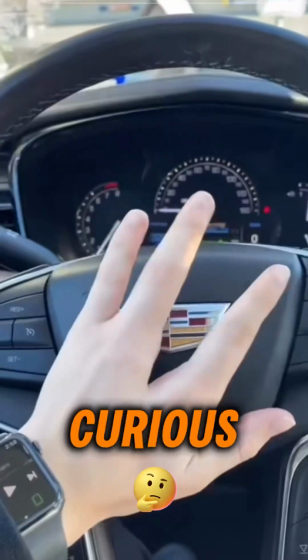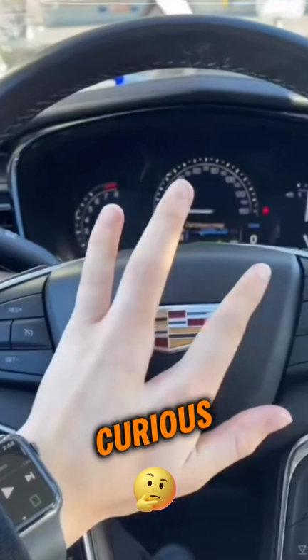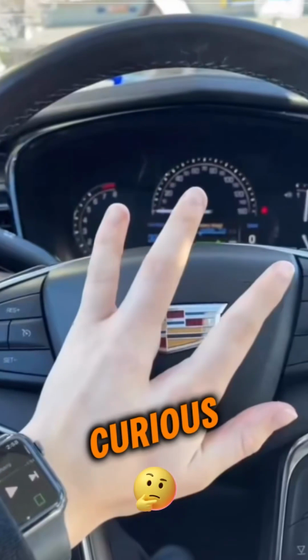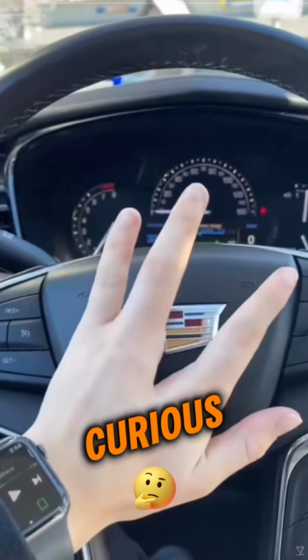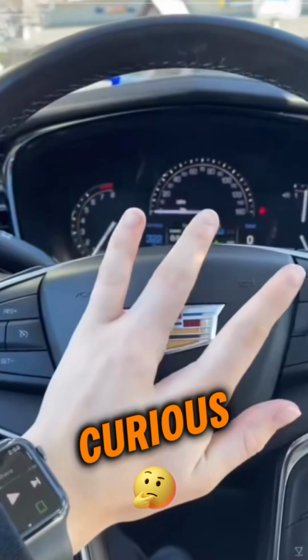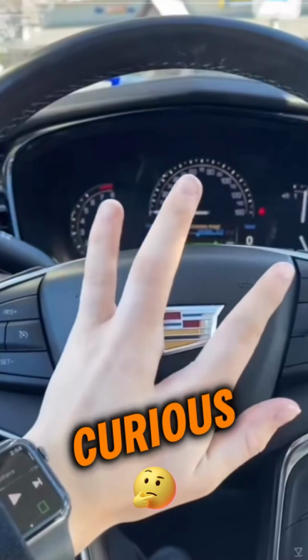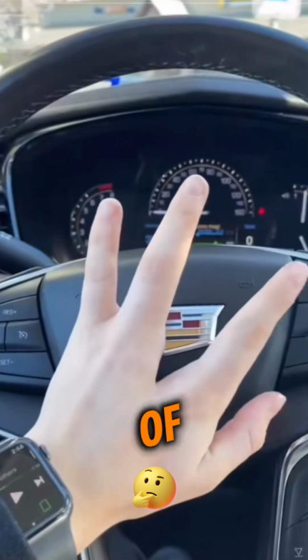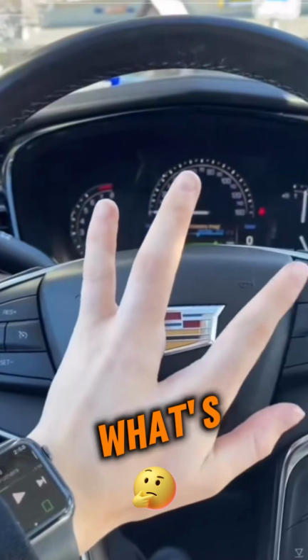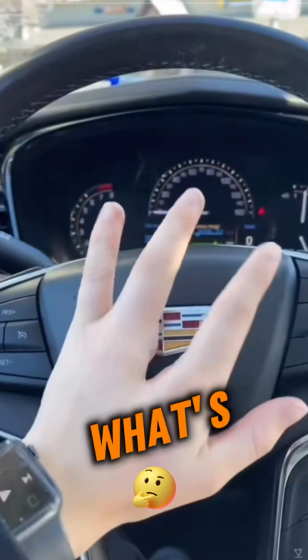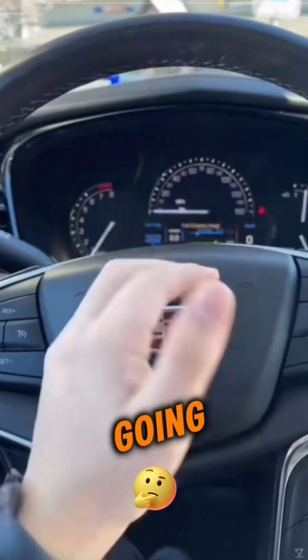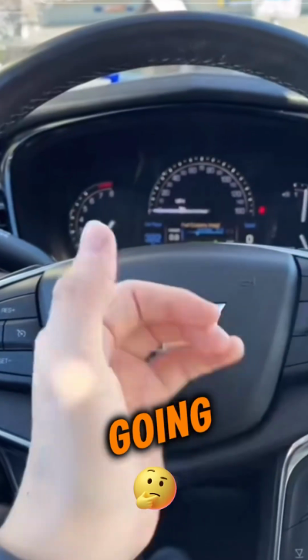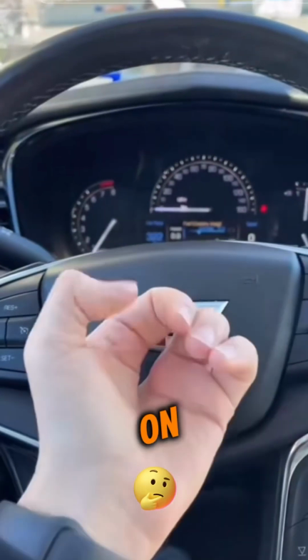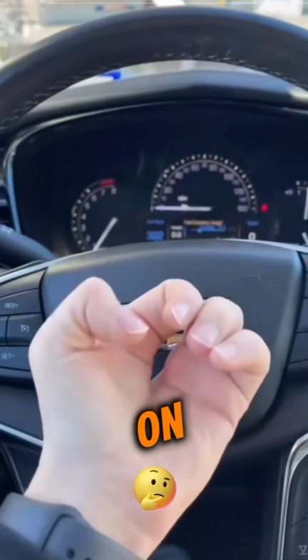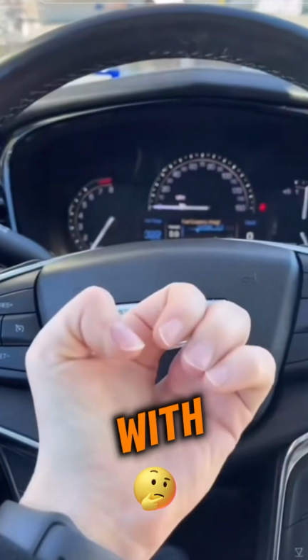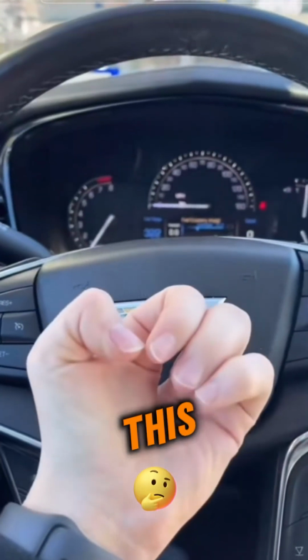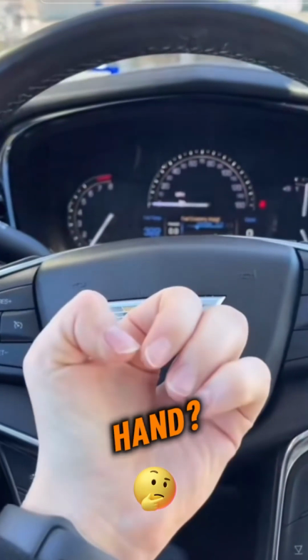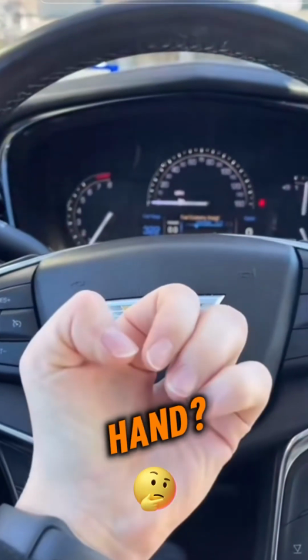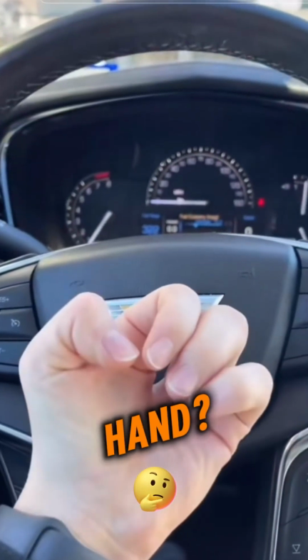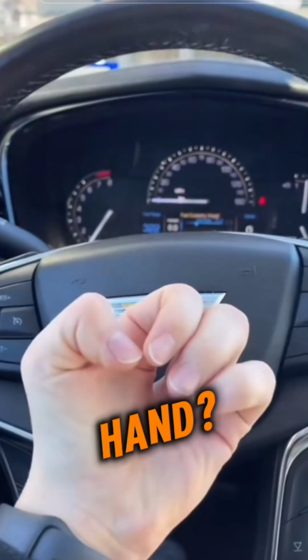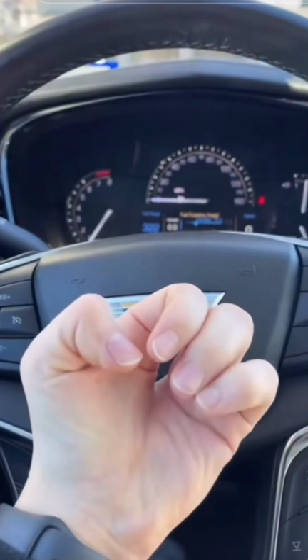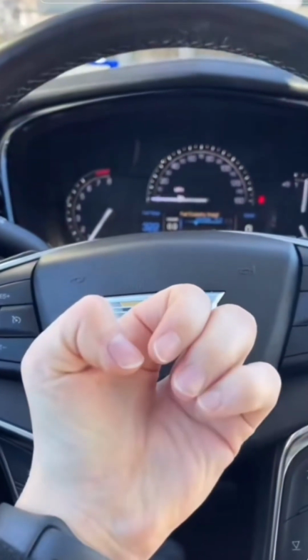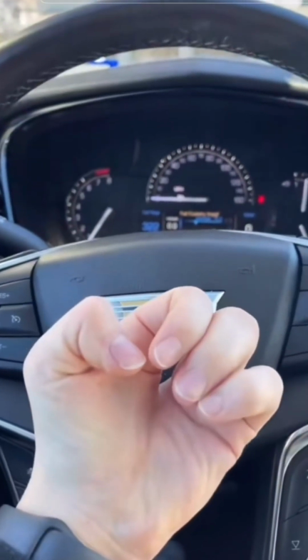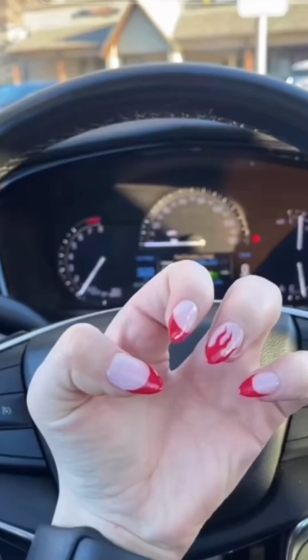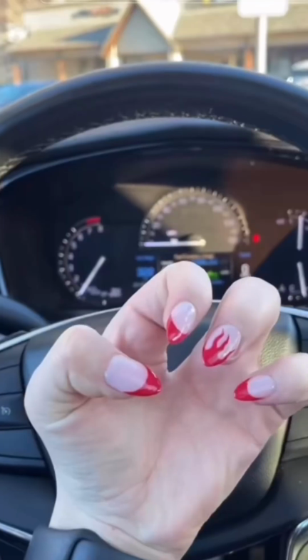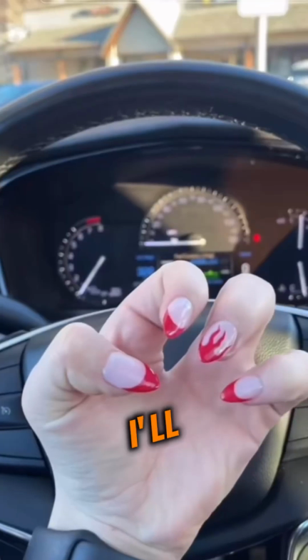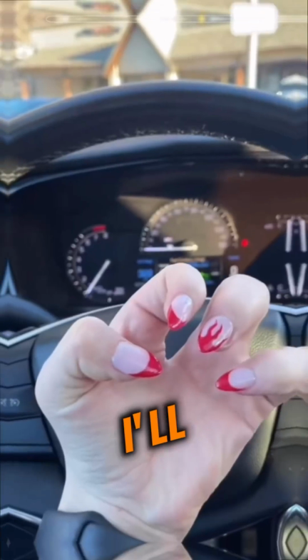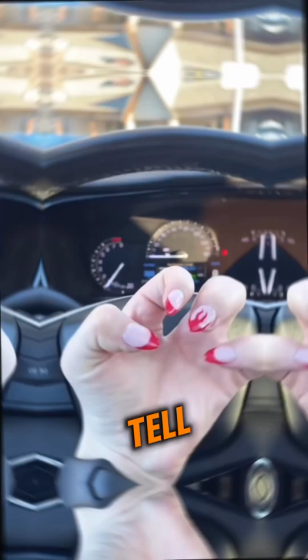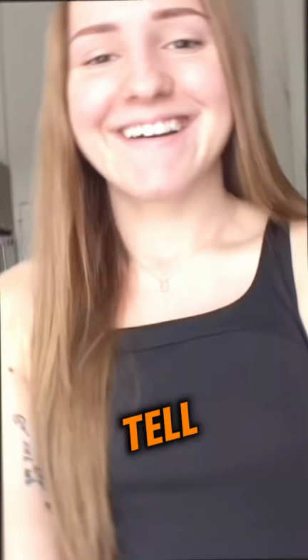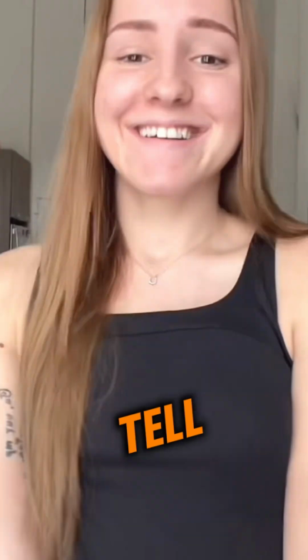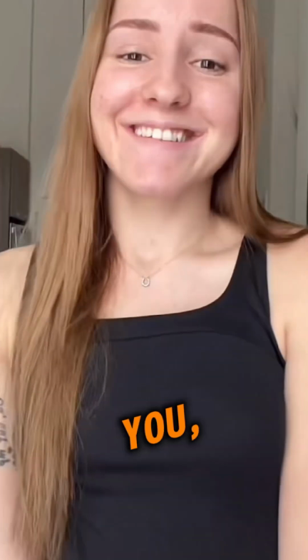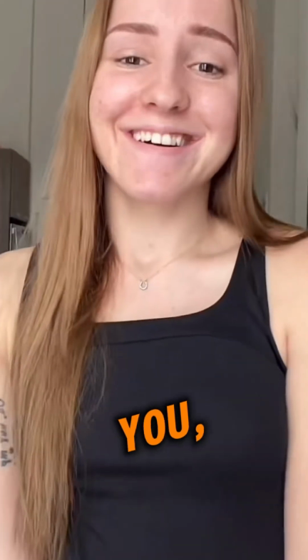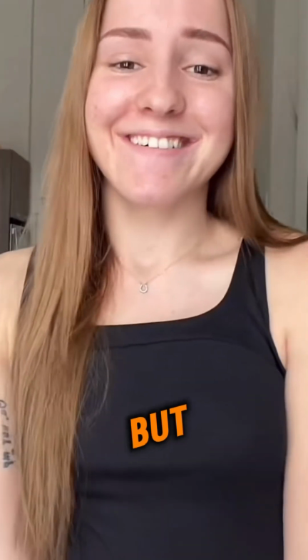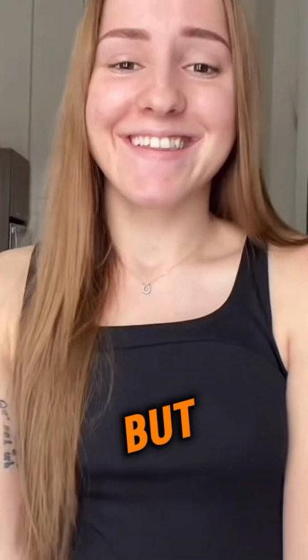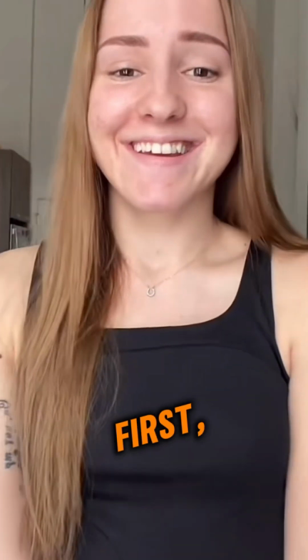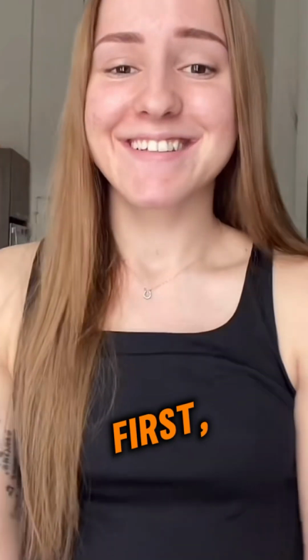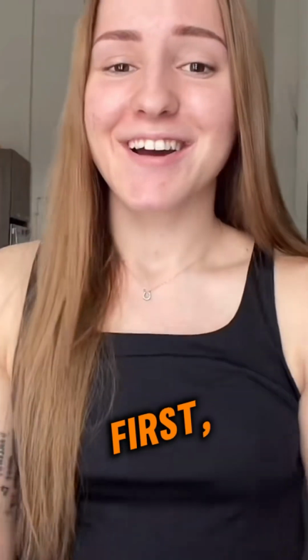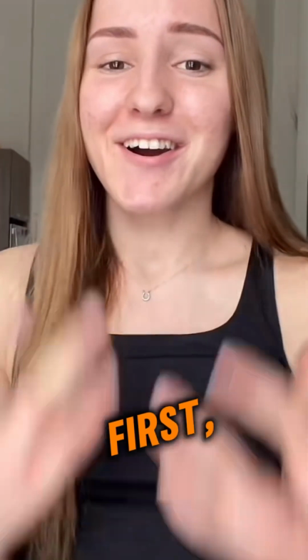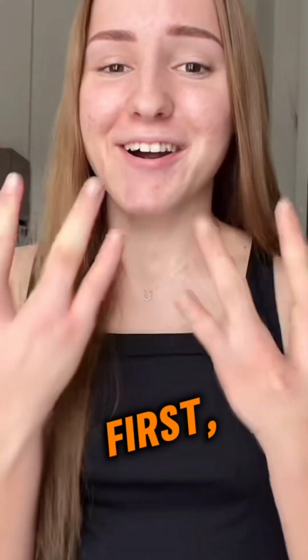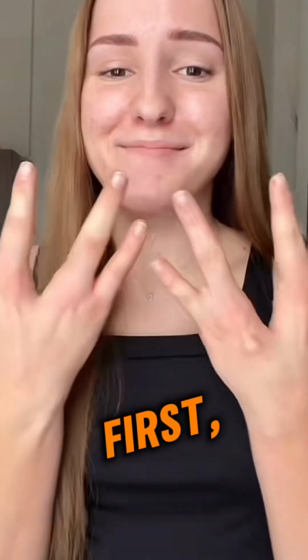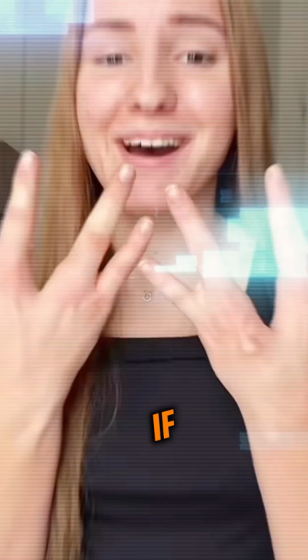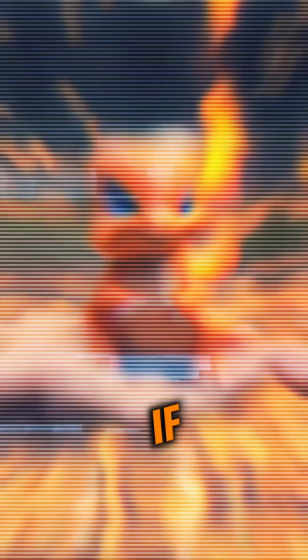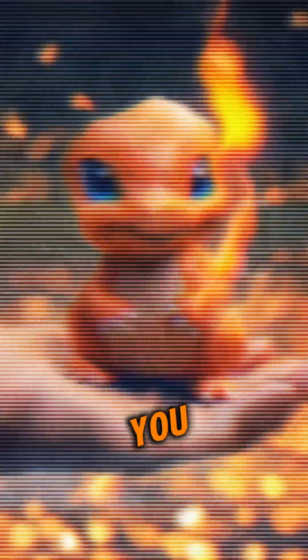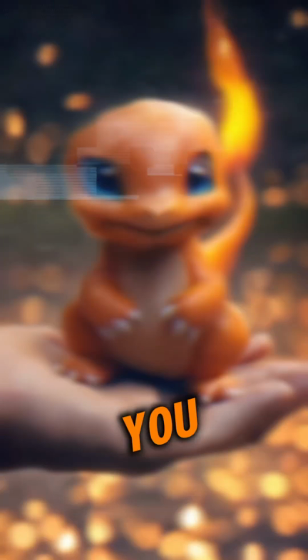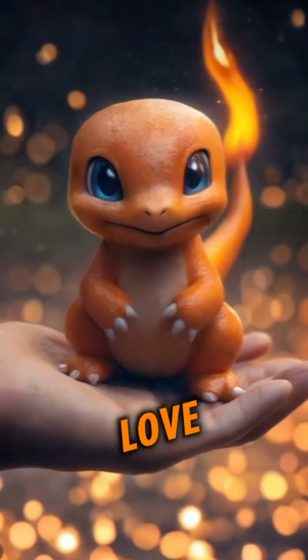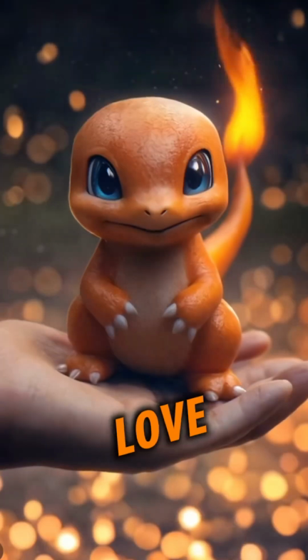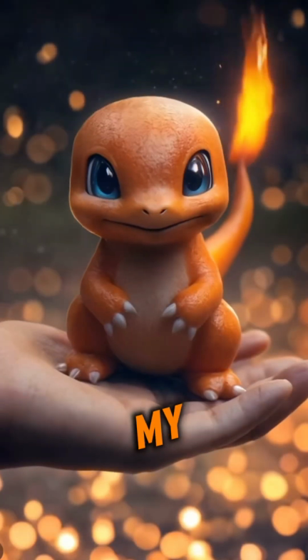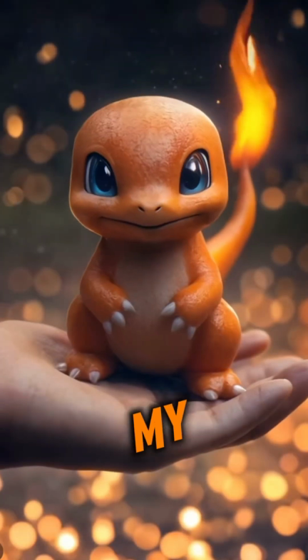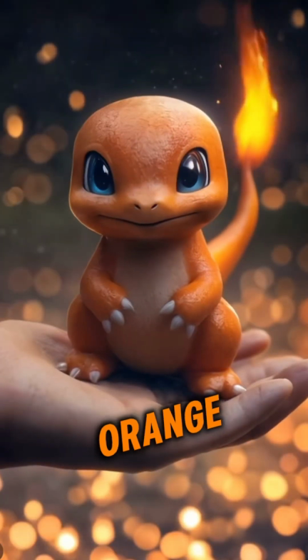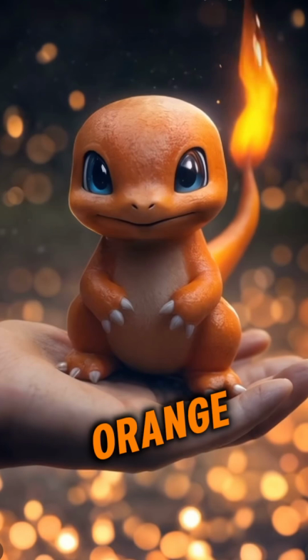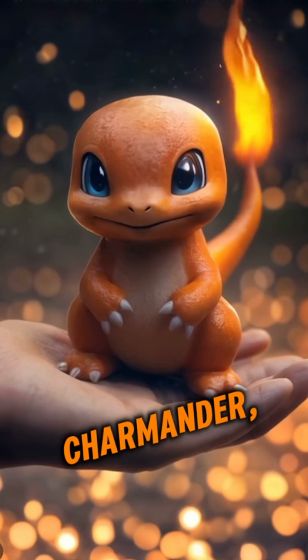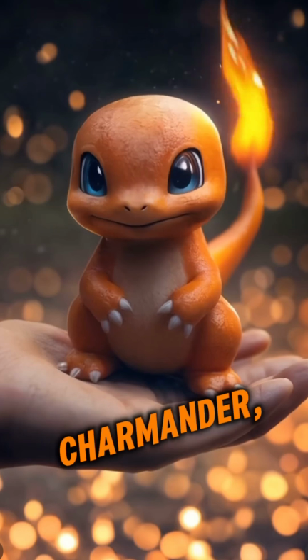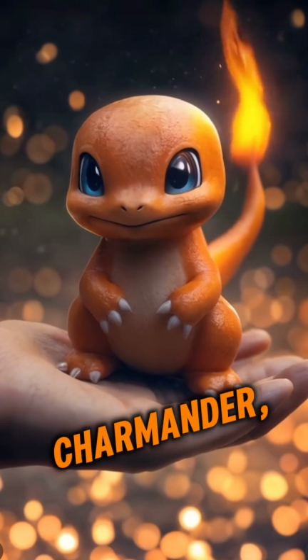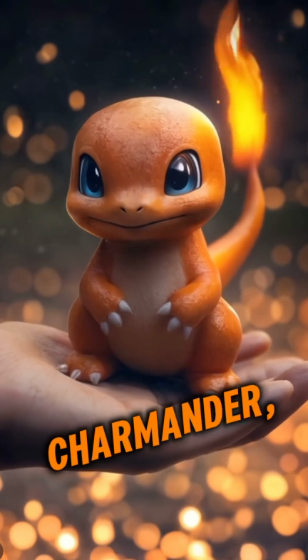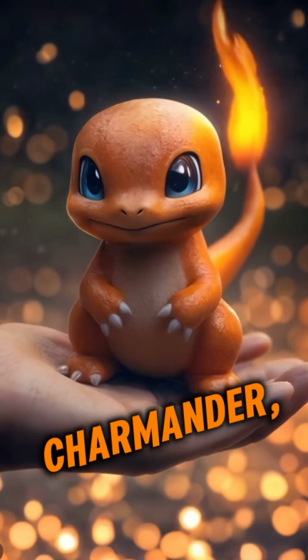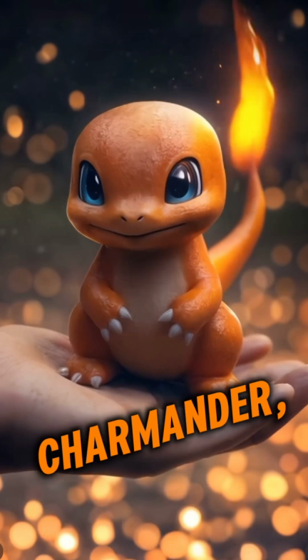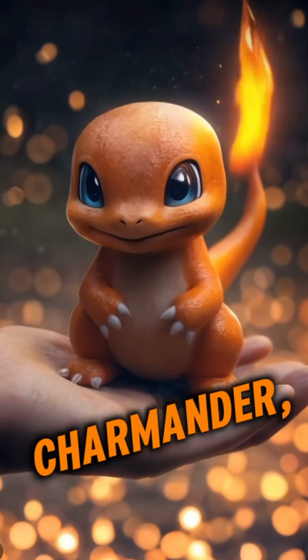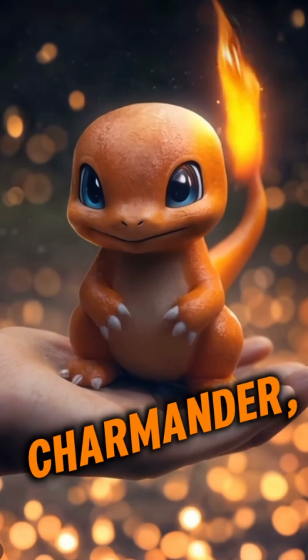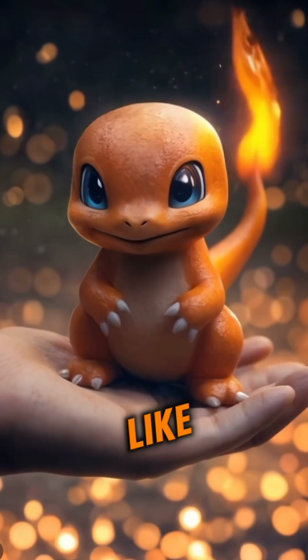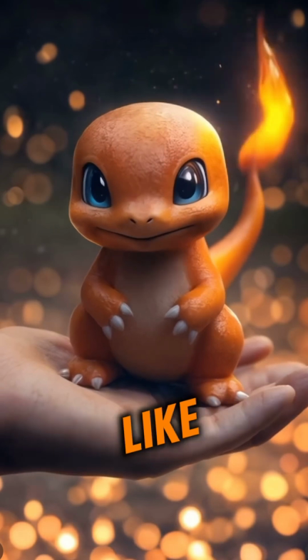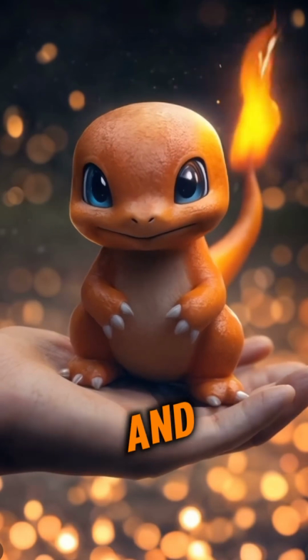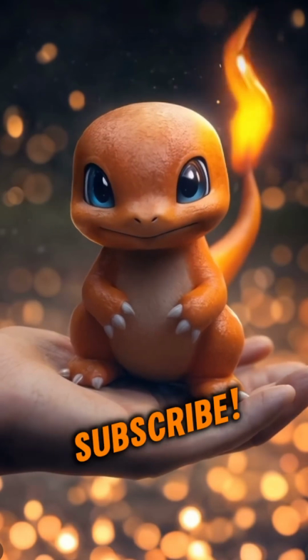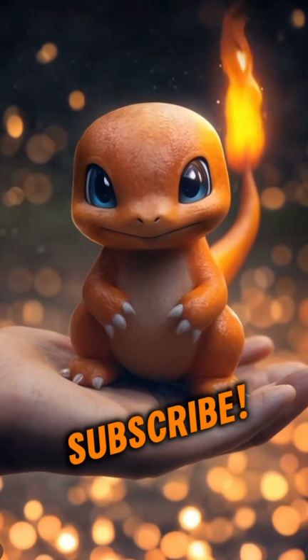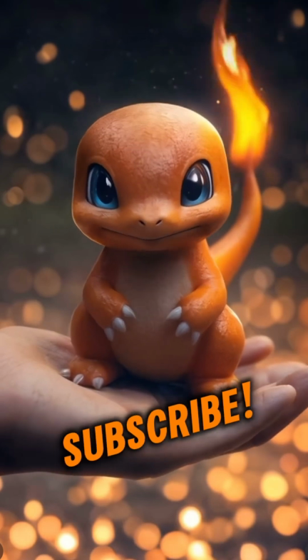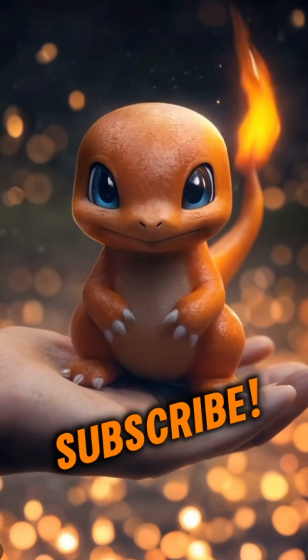Curious of what's going on with this hand? I'll tell you, but first, if you love my orange Charmander, like and subscribe.